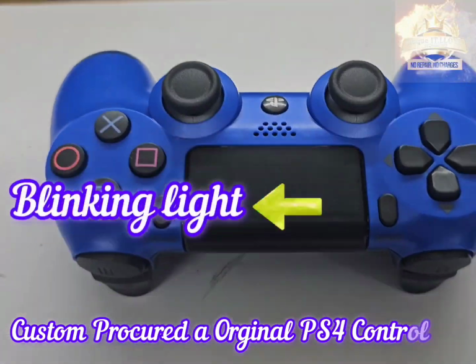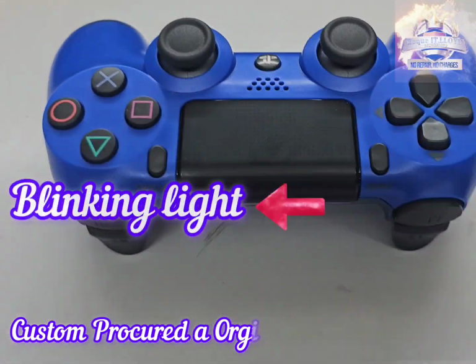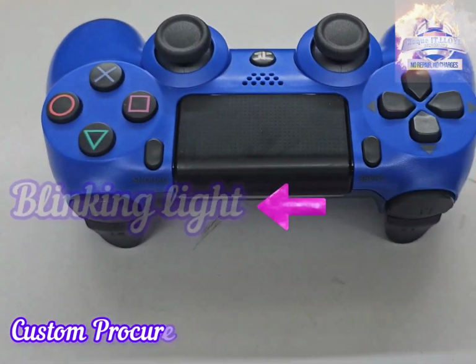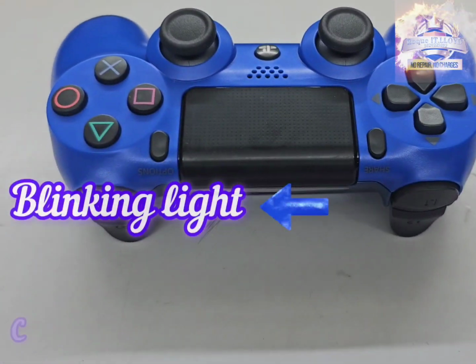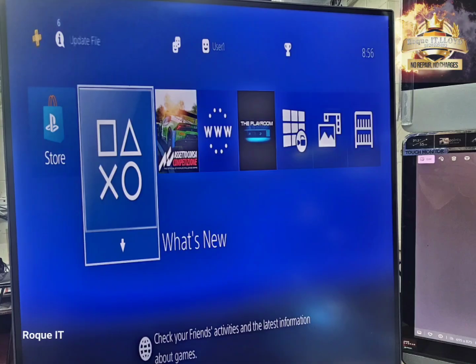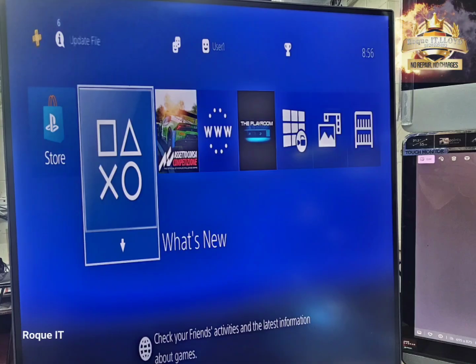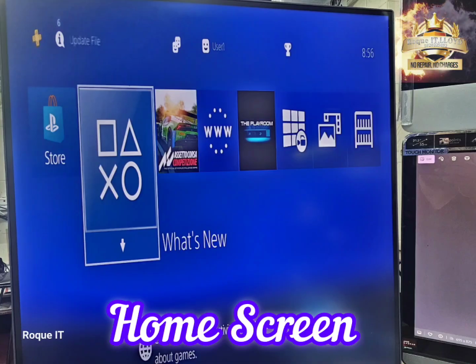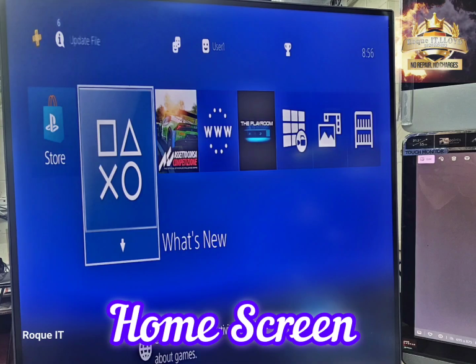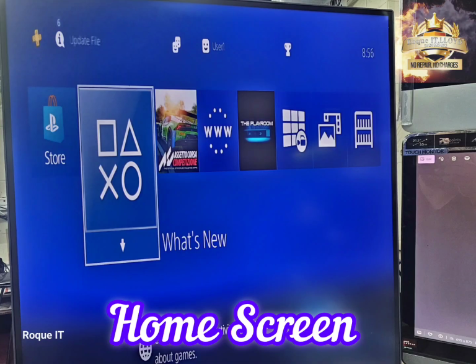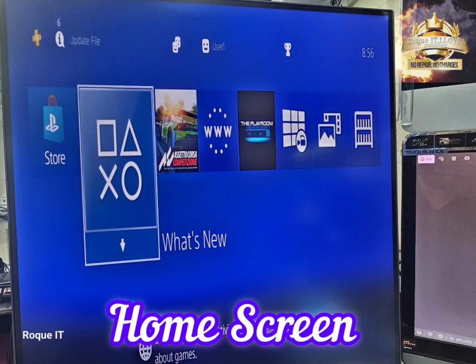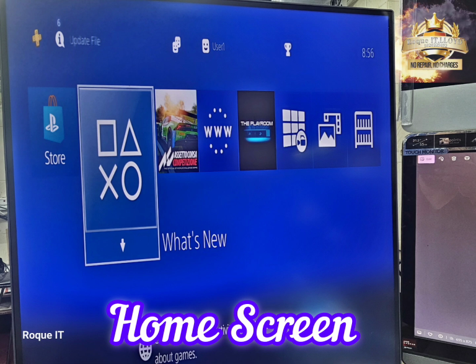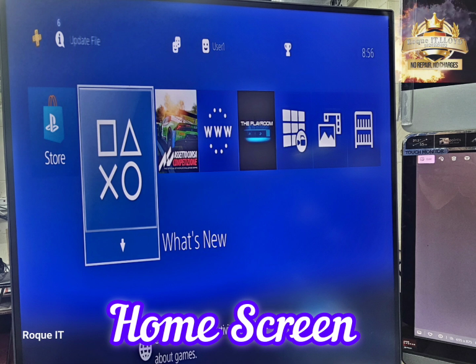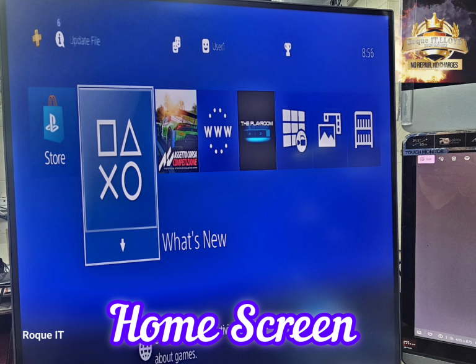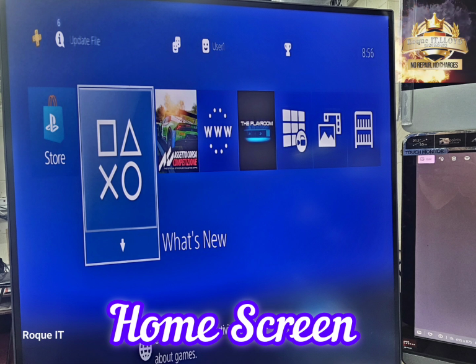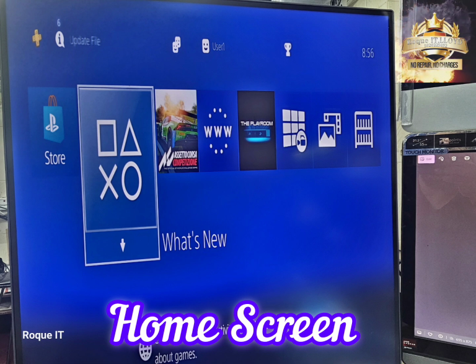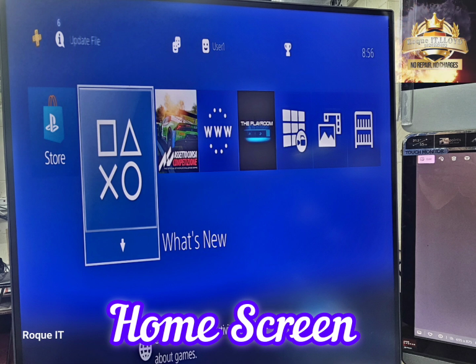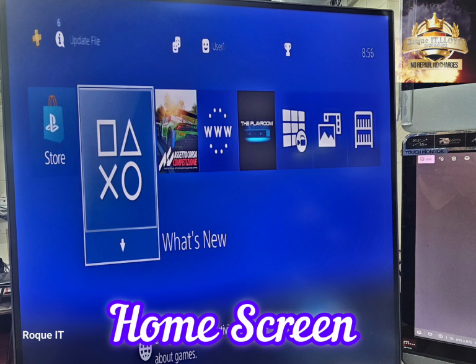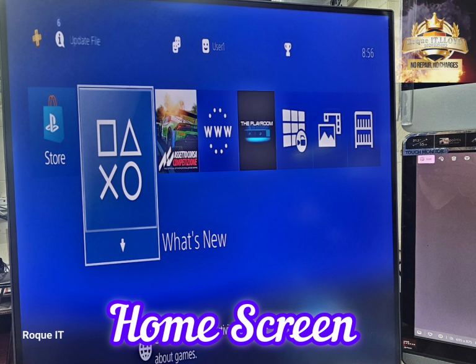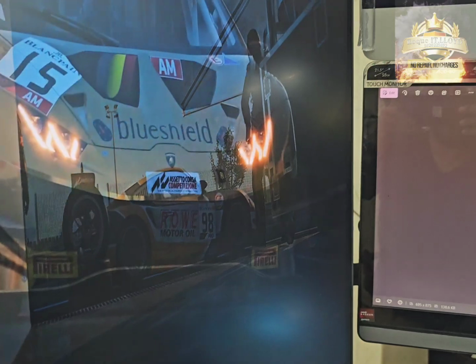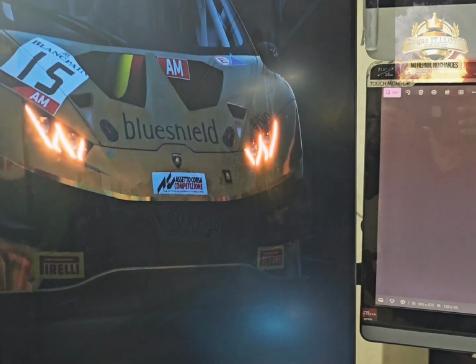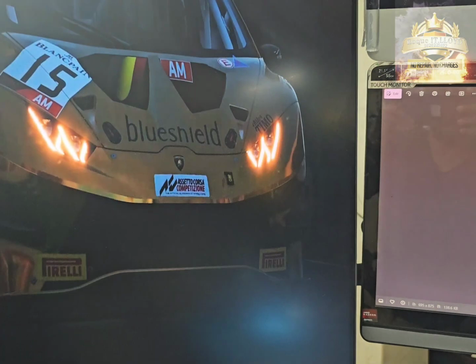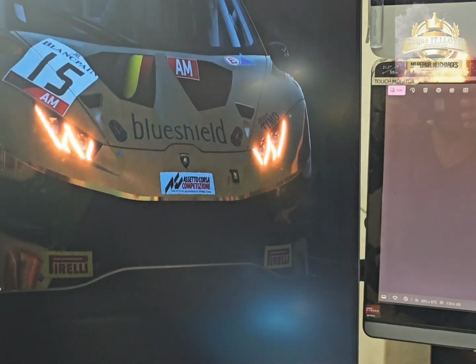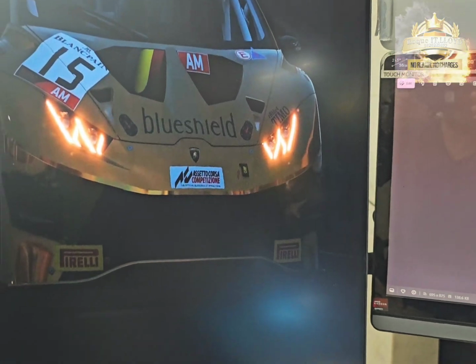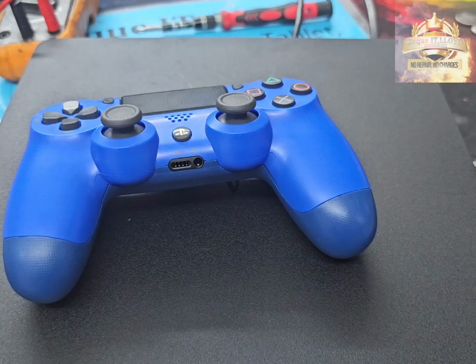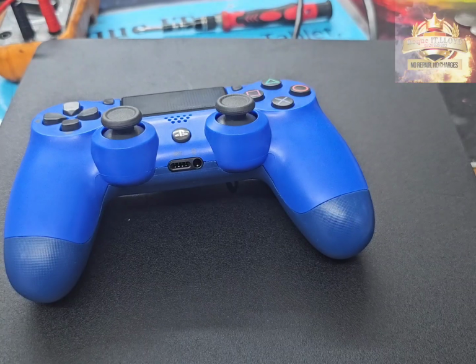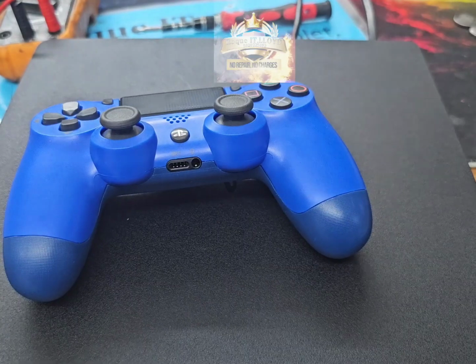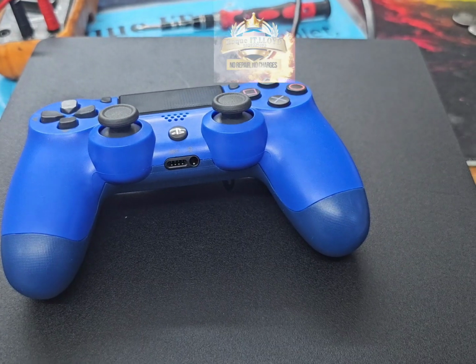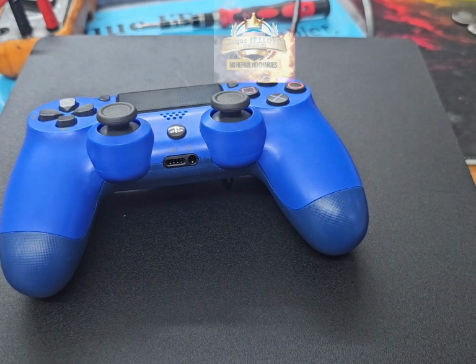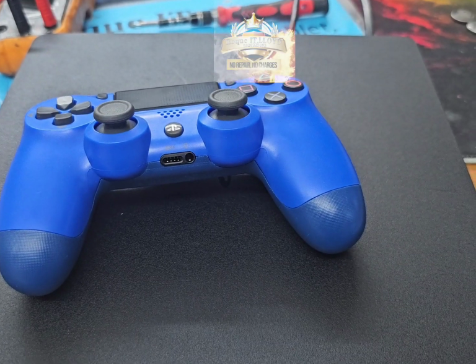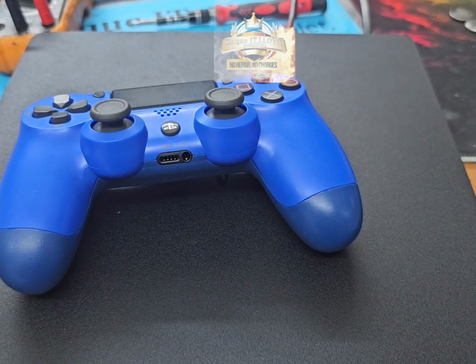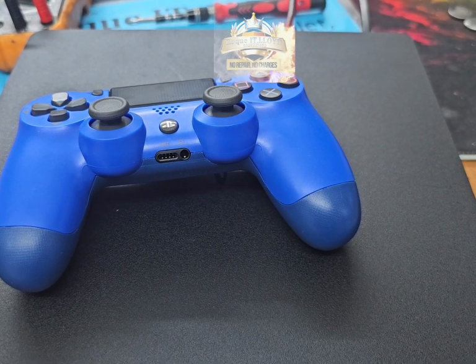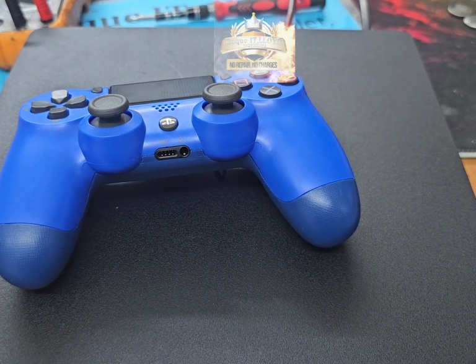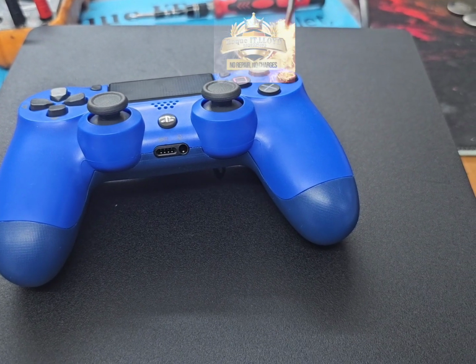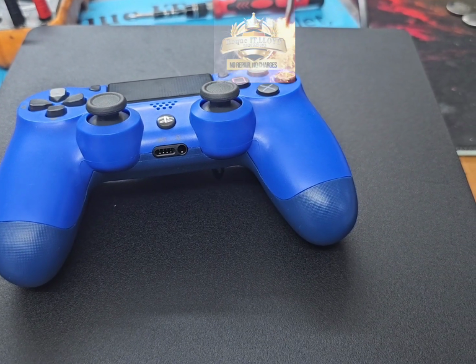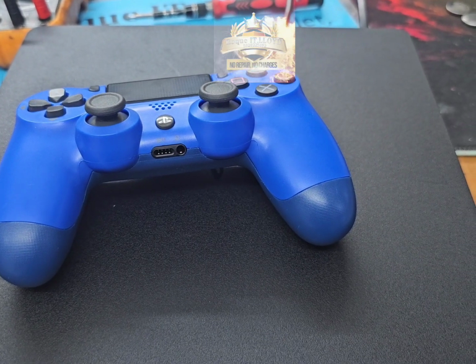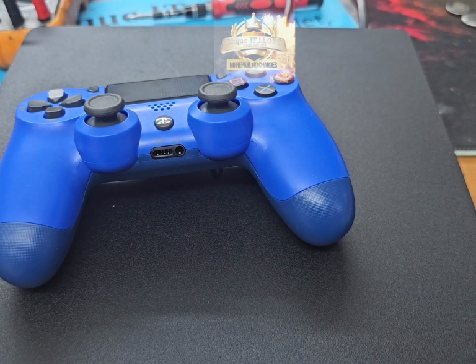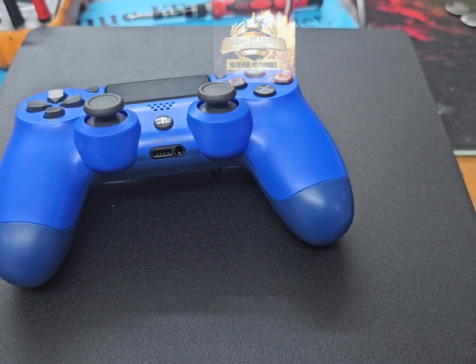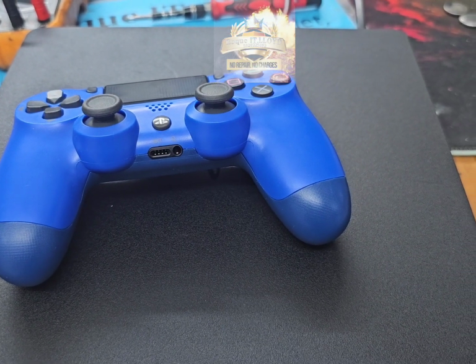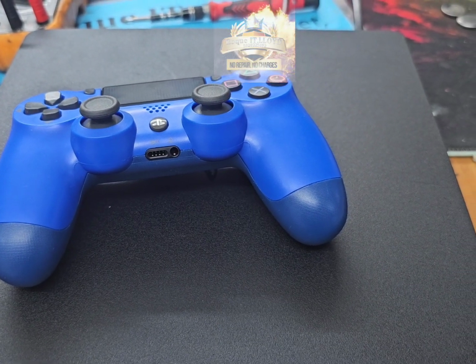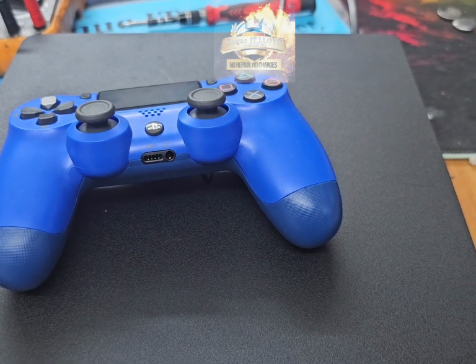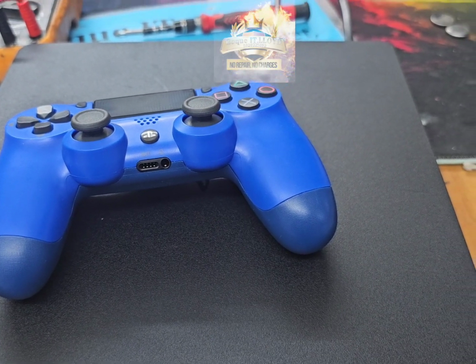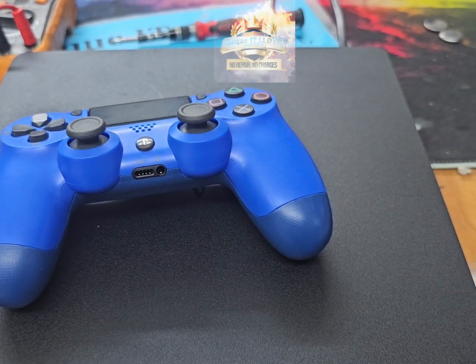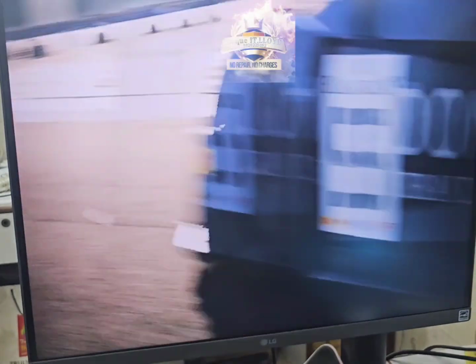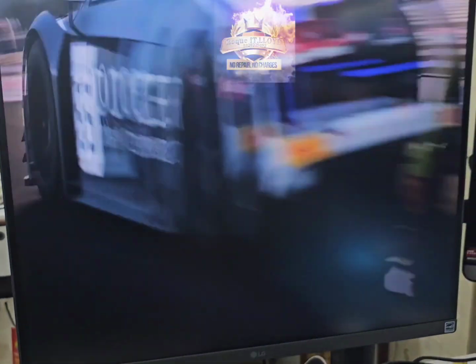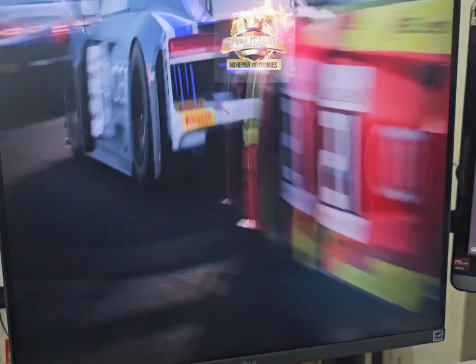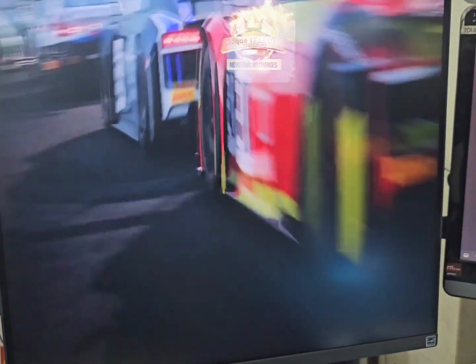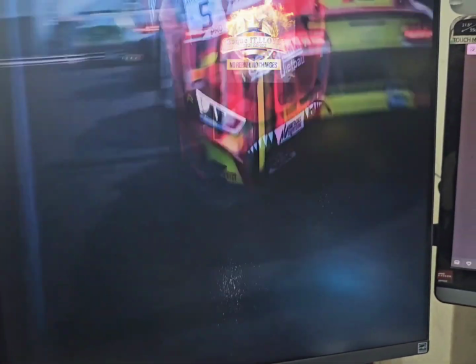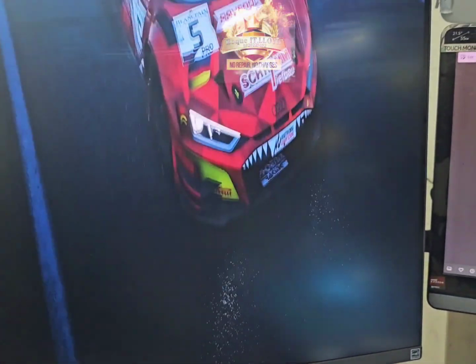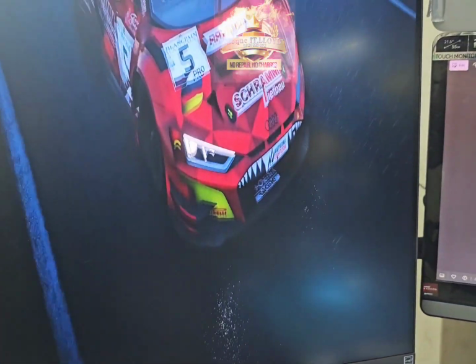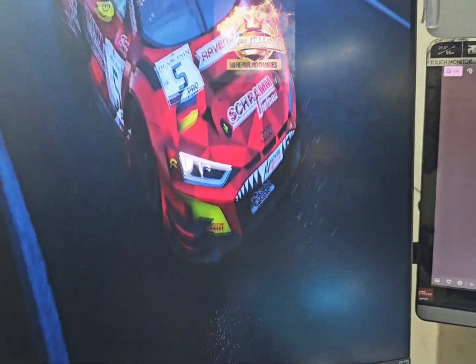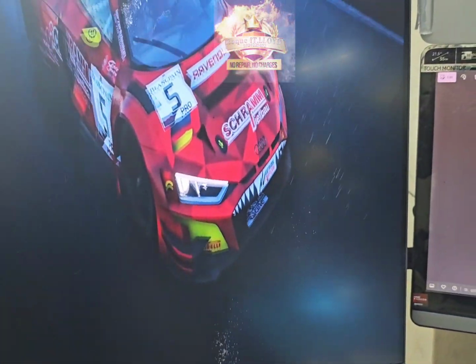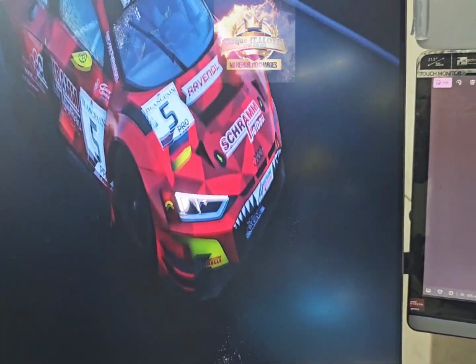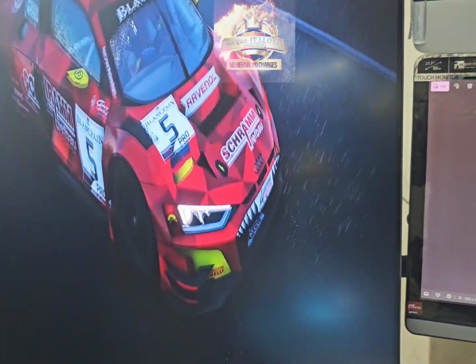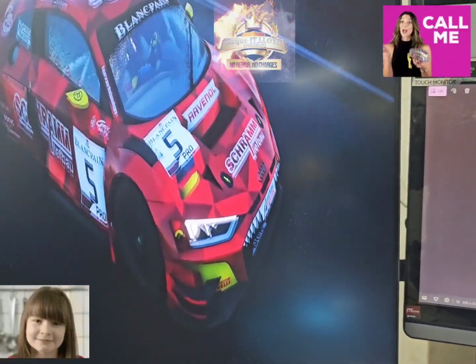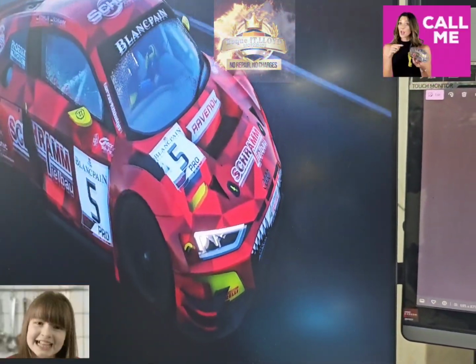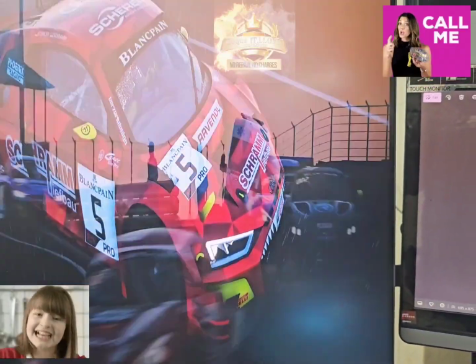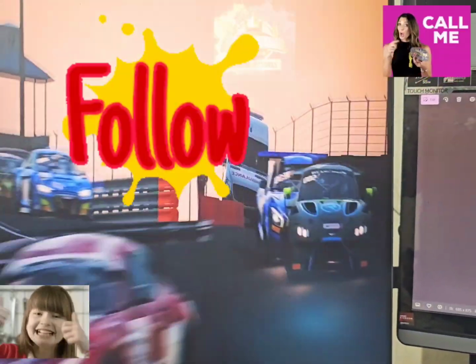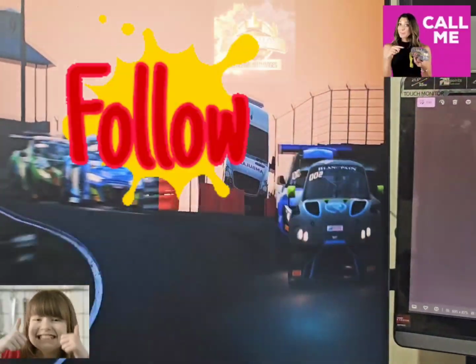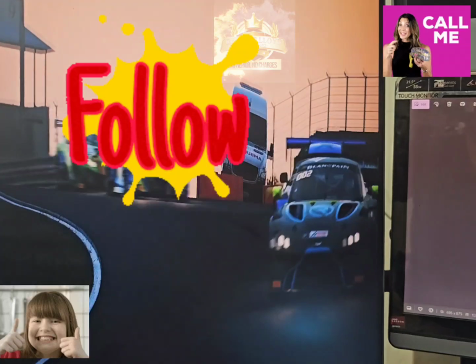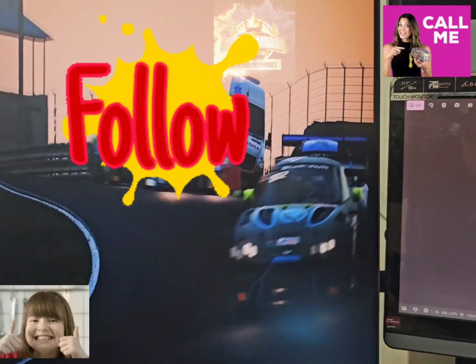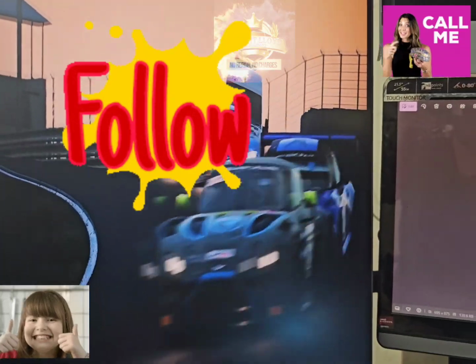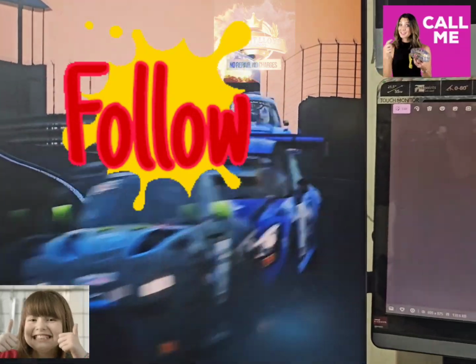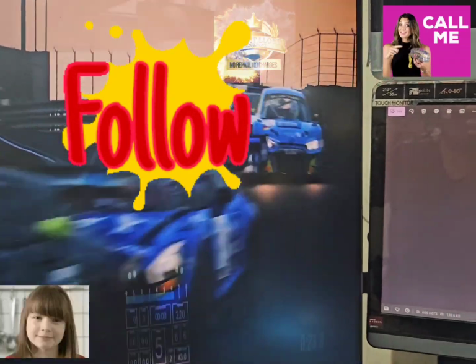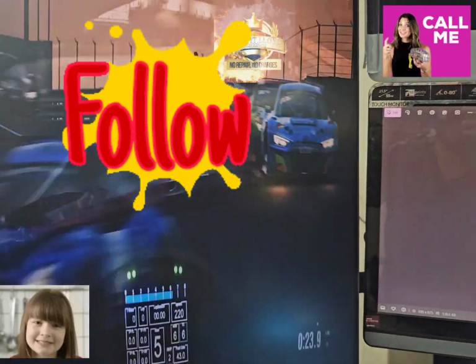With the new controller, we are now at the home screen, and this PlayStation is ready to get back into action.